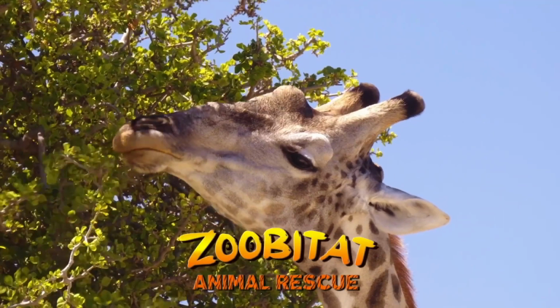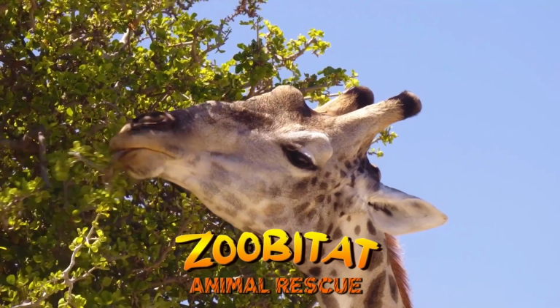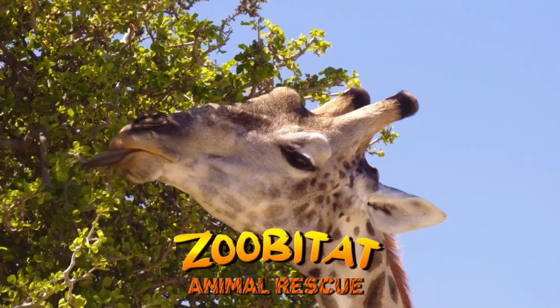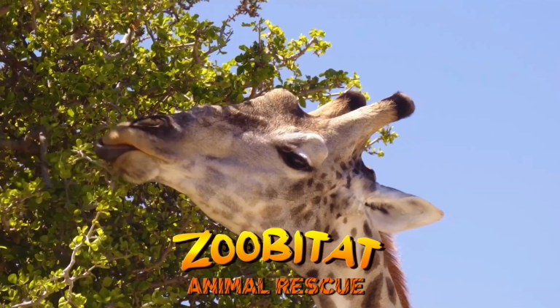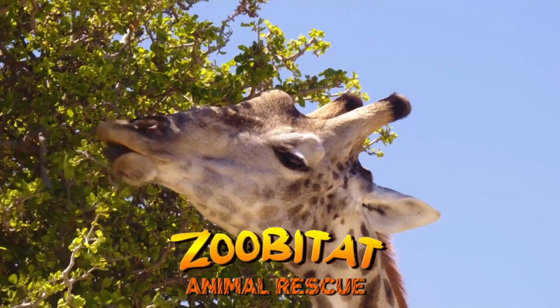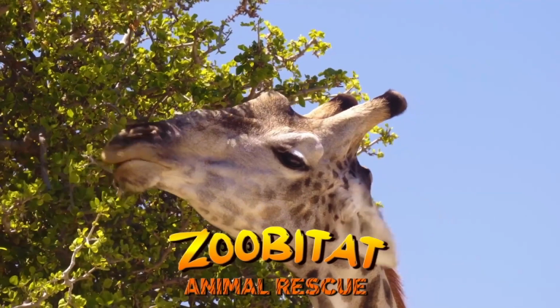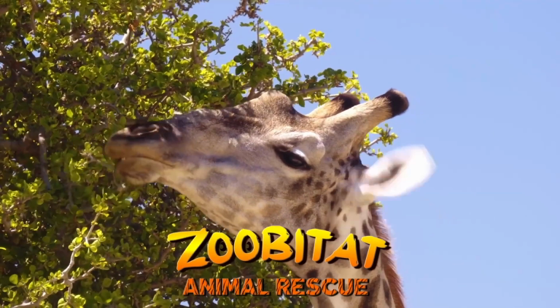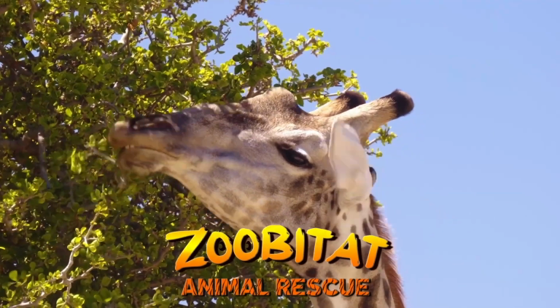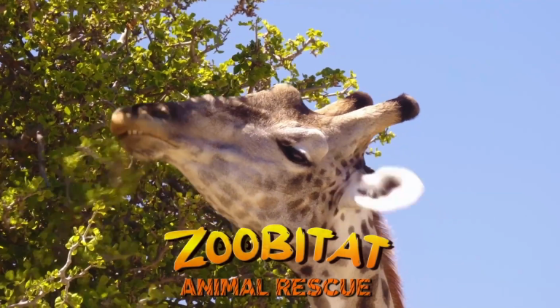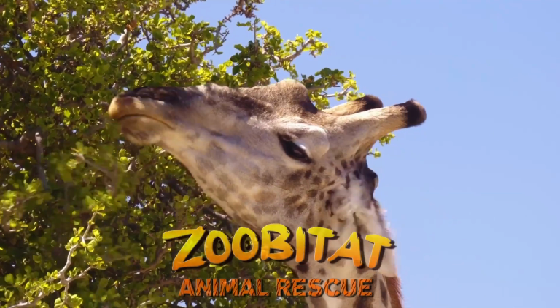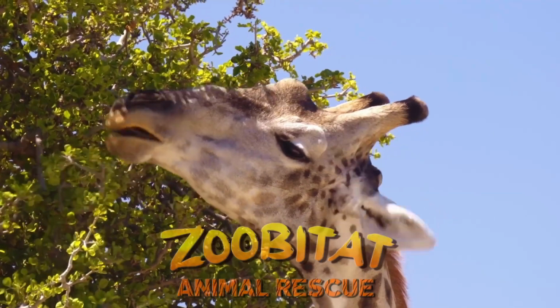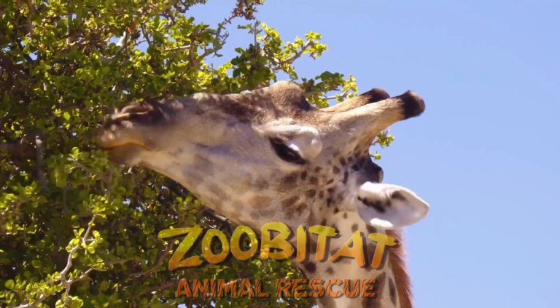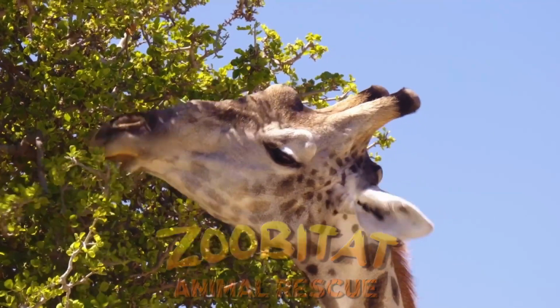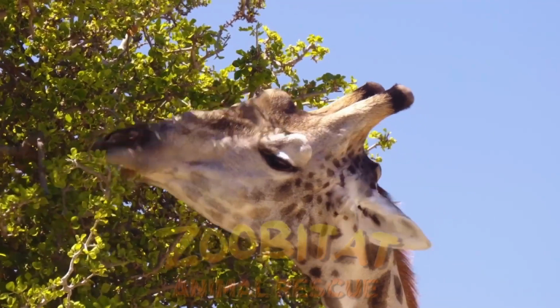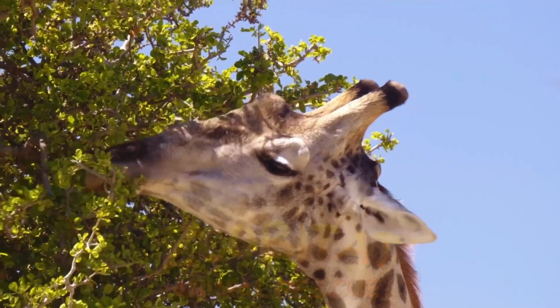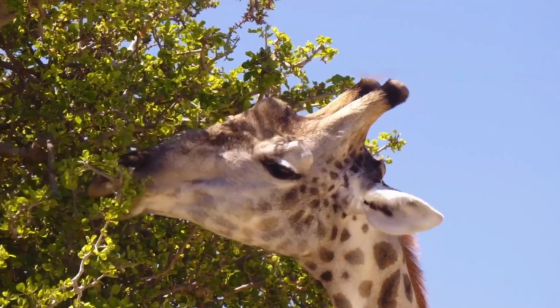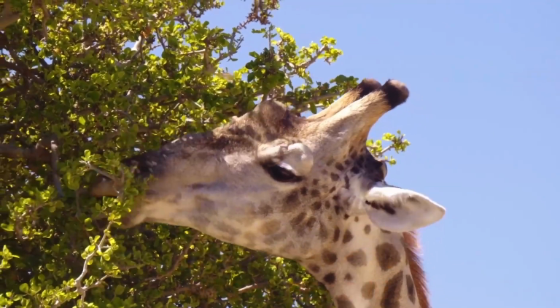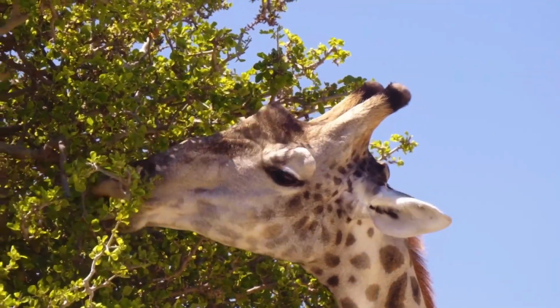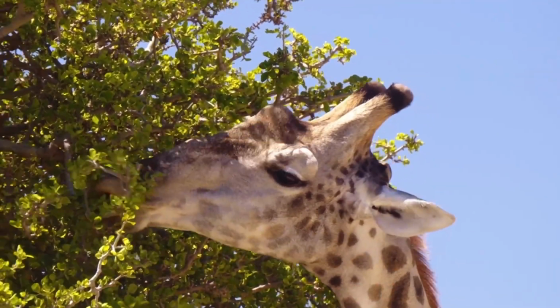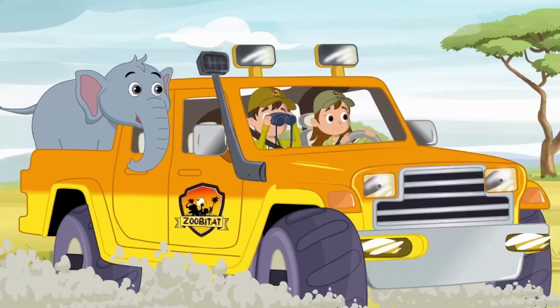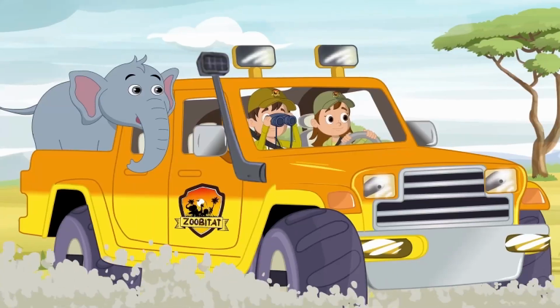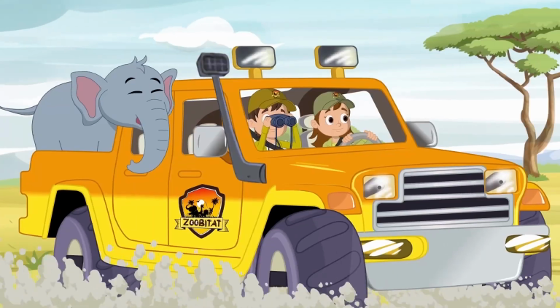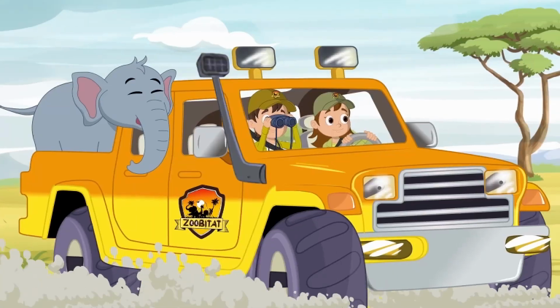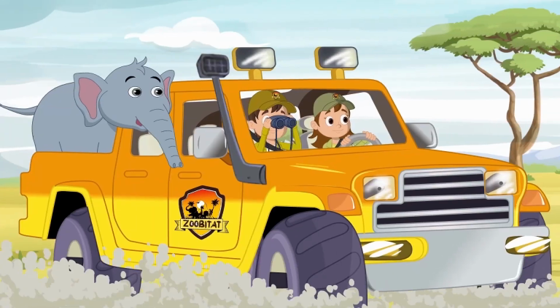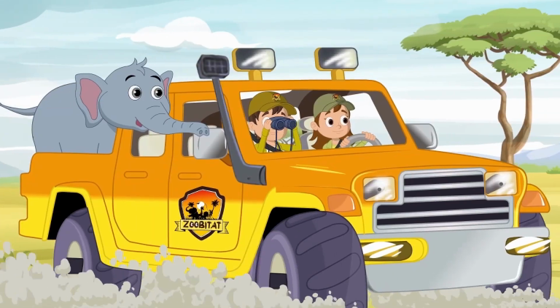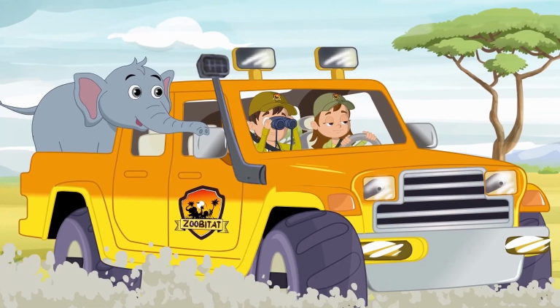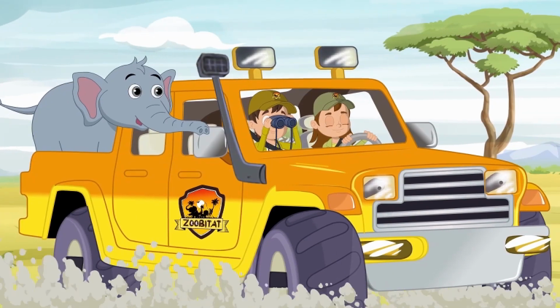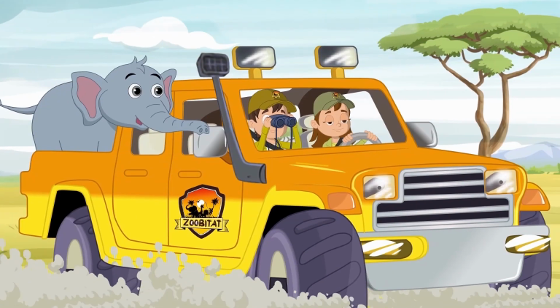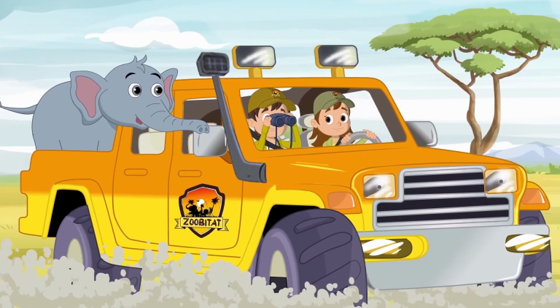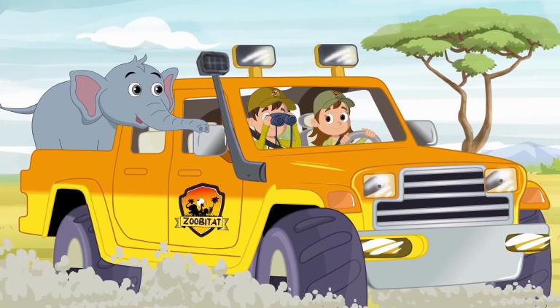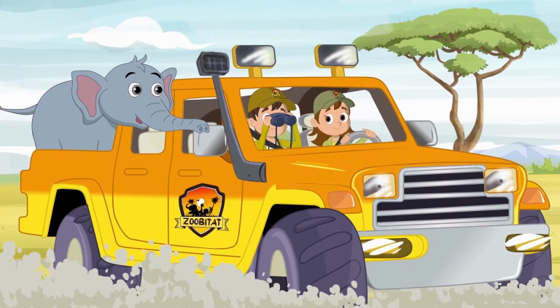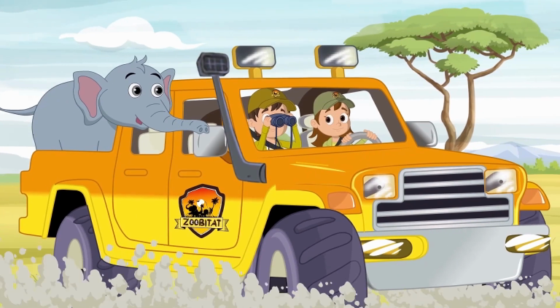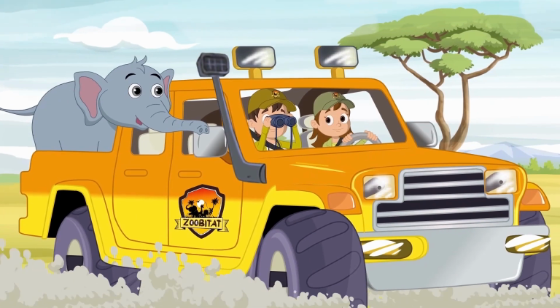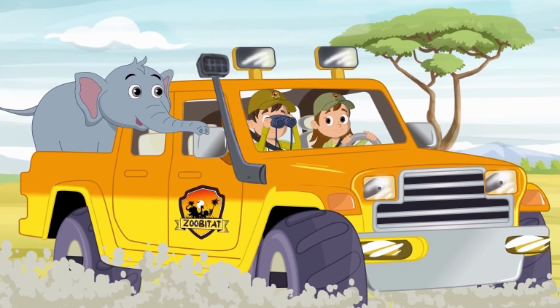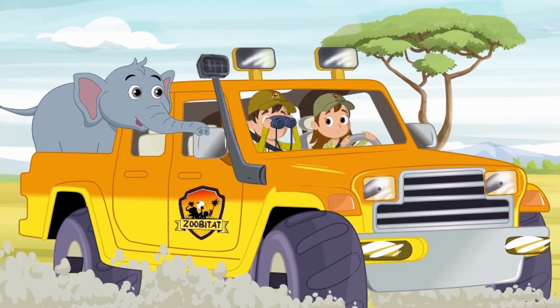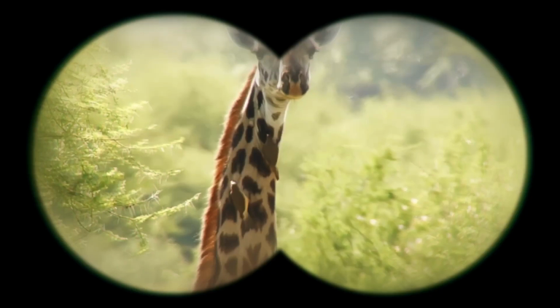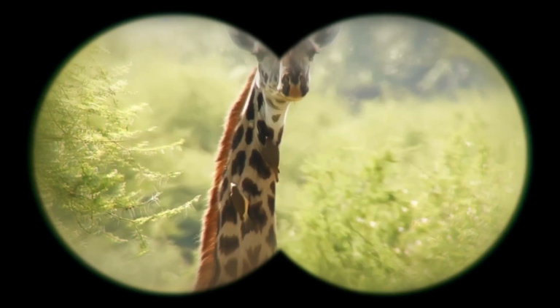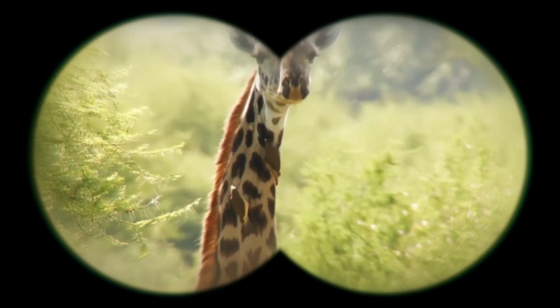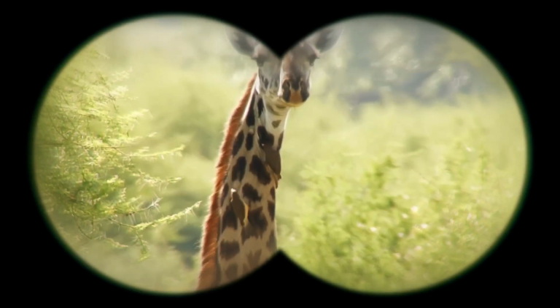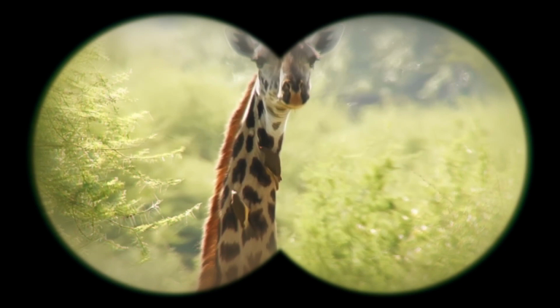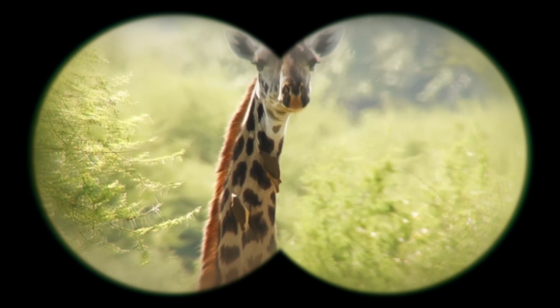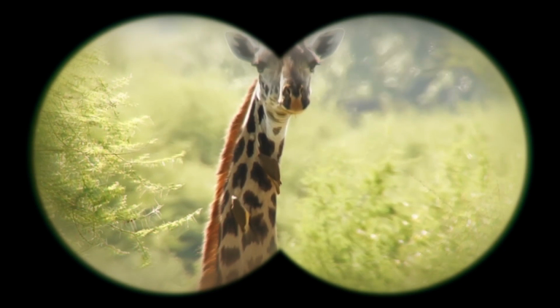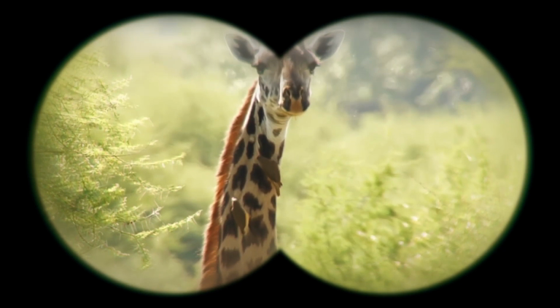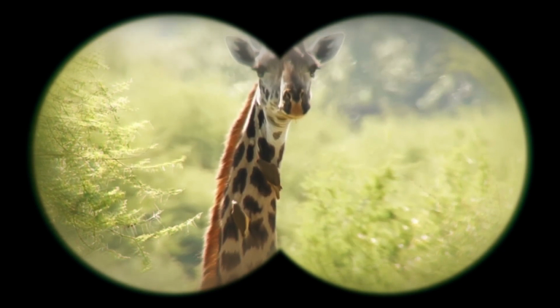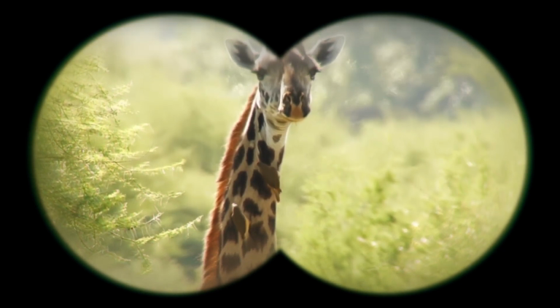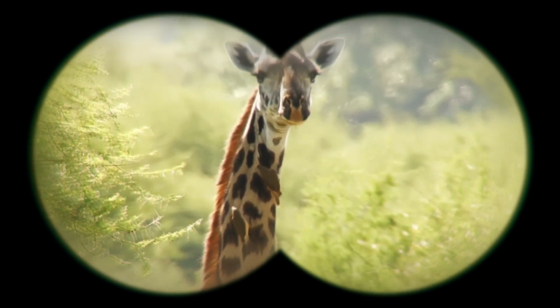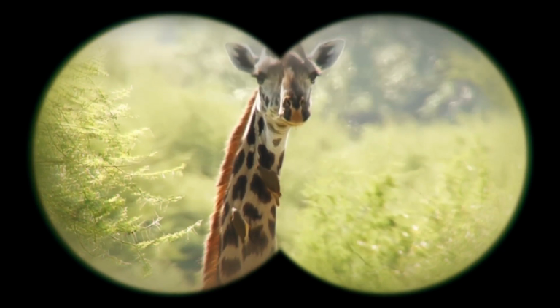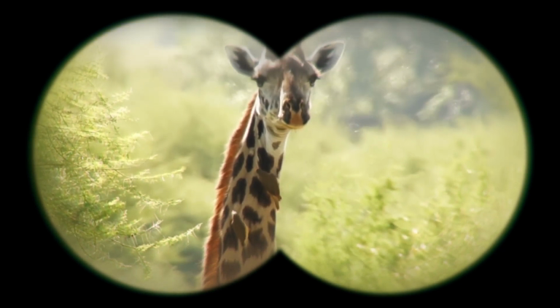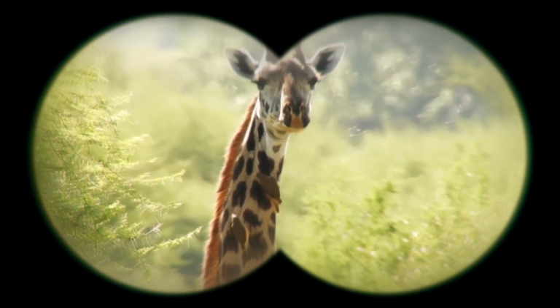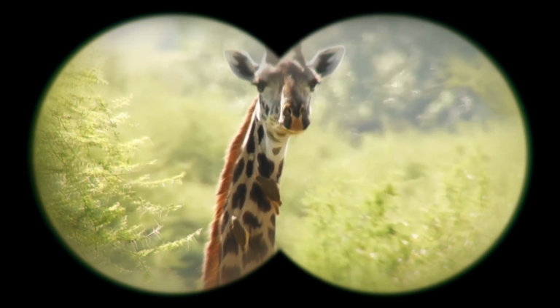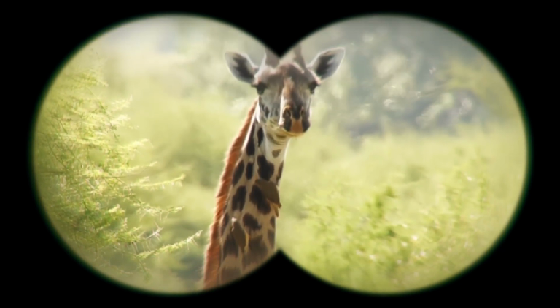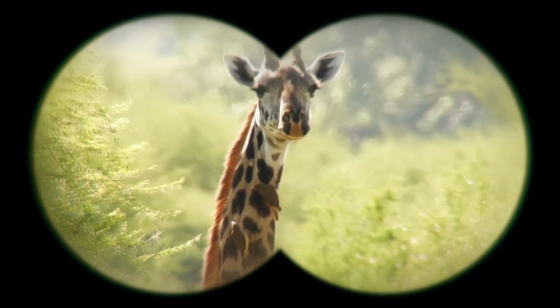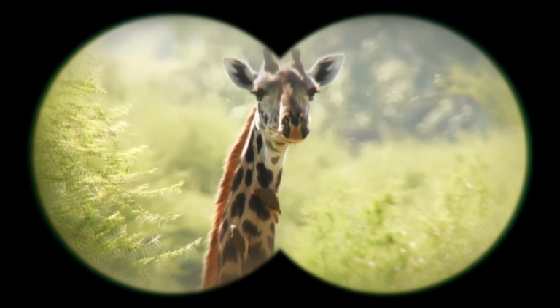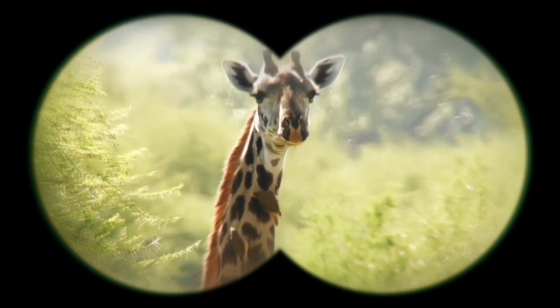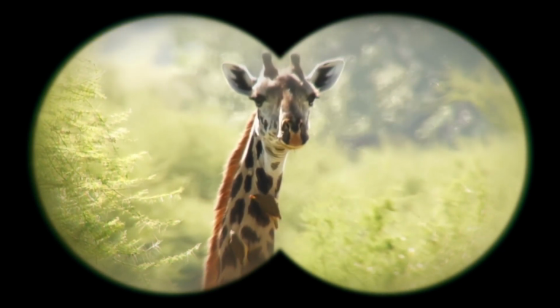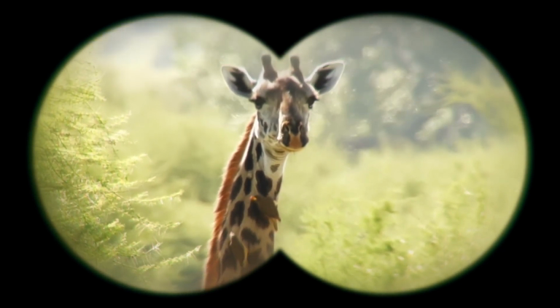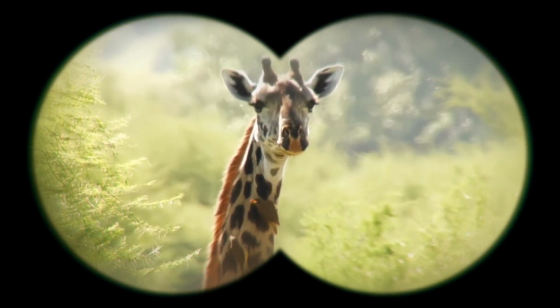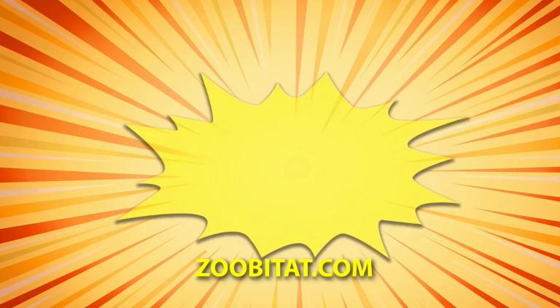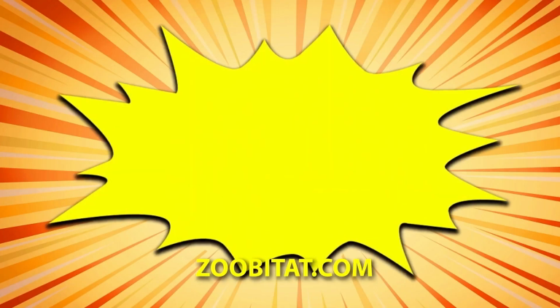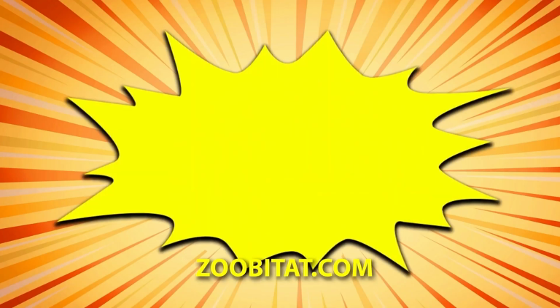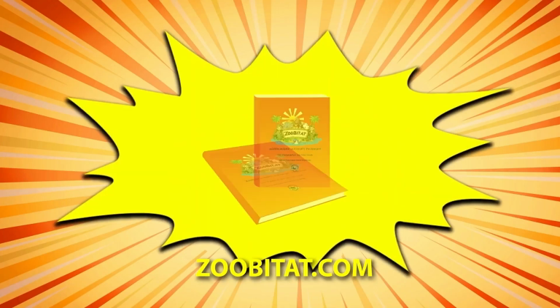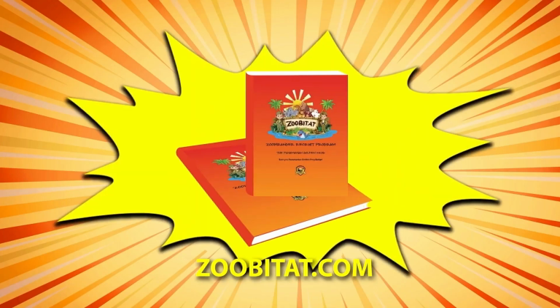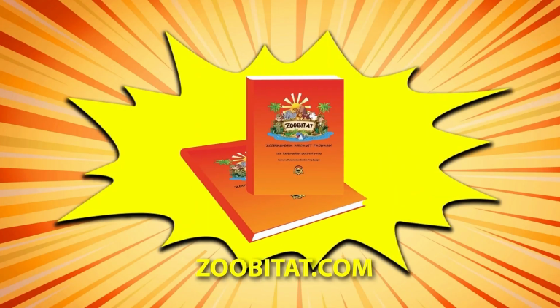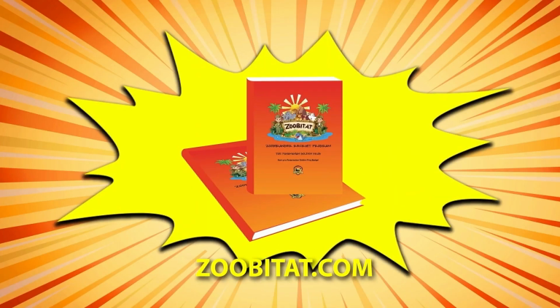Coming up, it's a giraffe. And keep watching till the end of the show to find out how to get a free Zubatat coloring book.